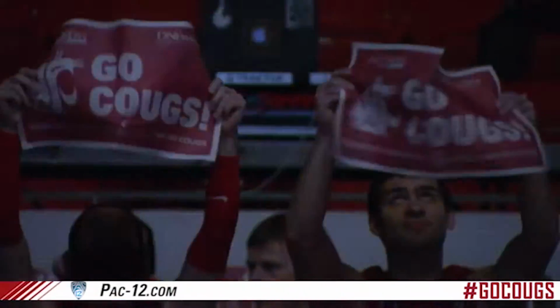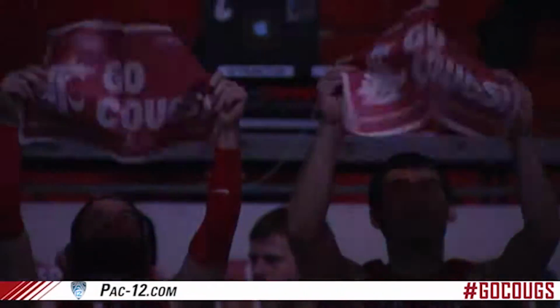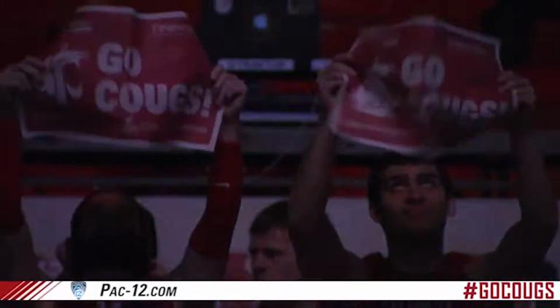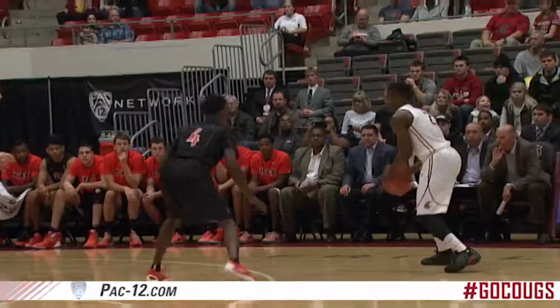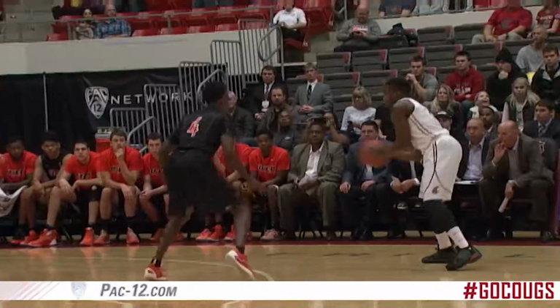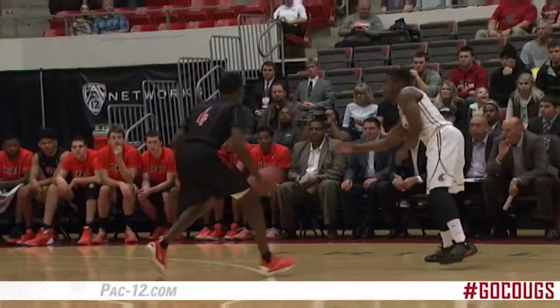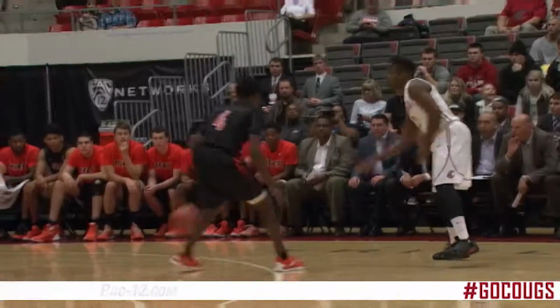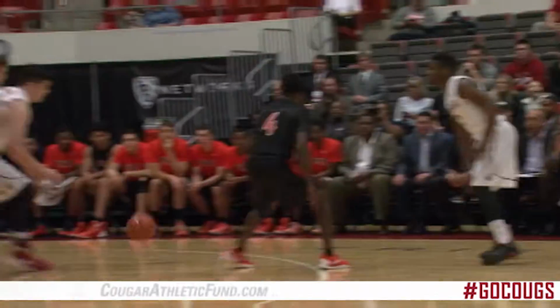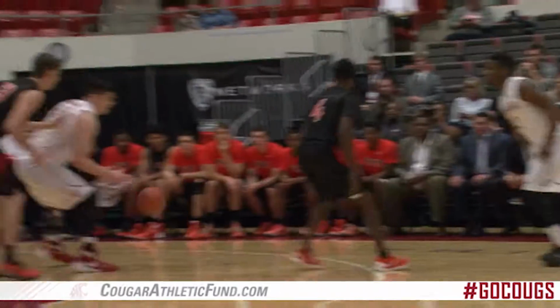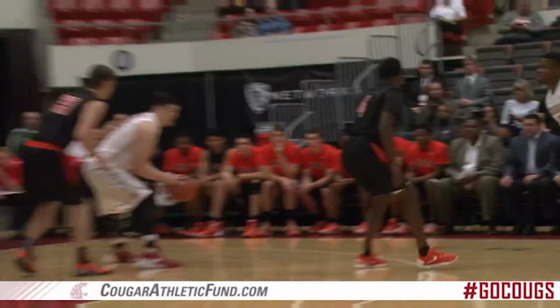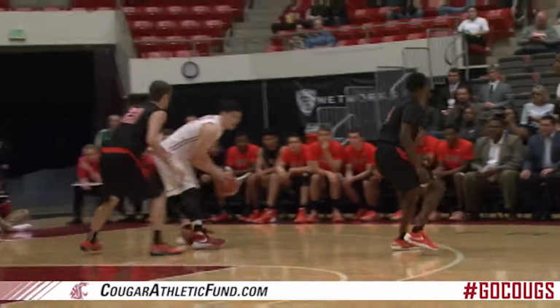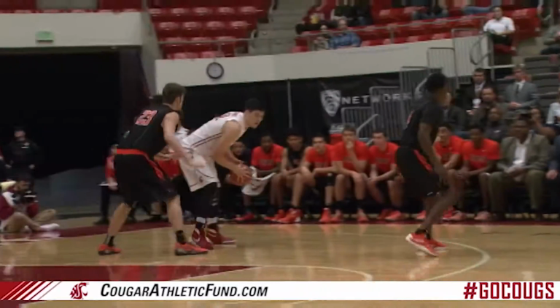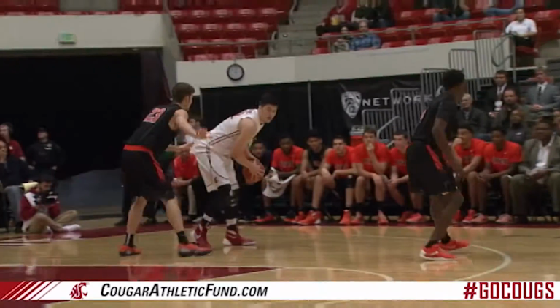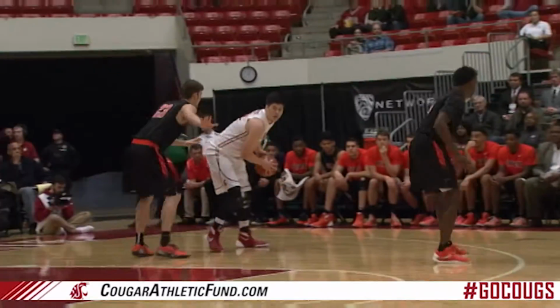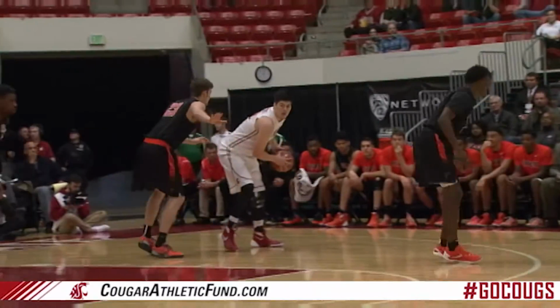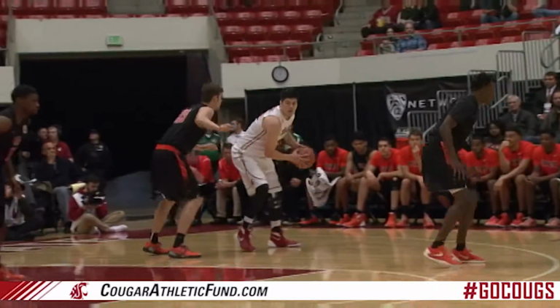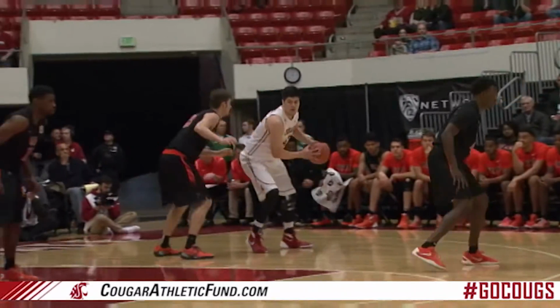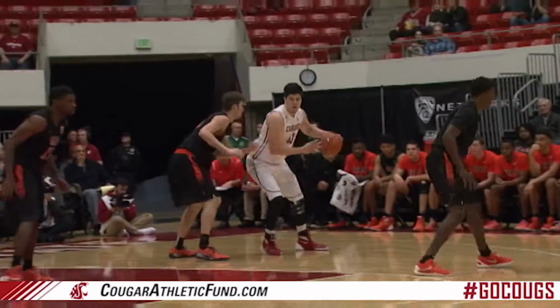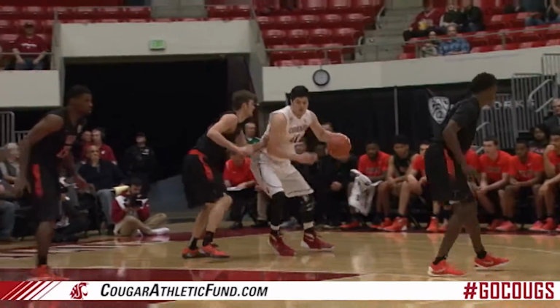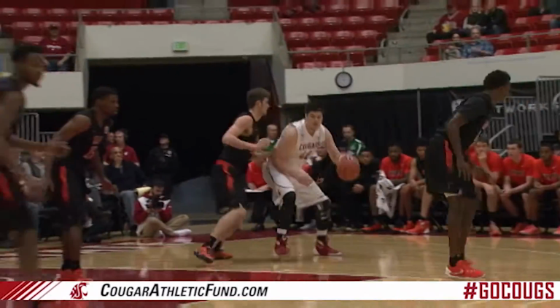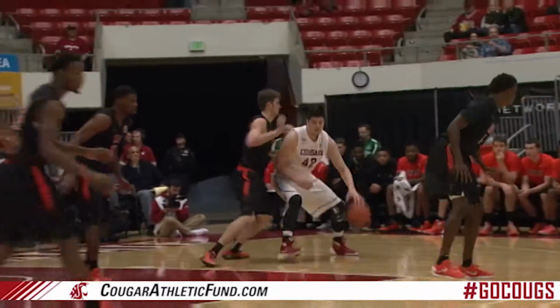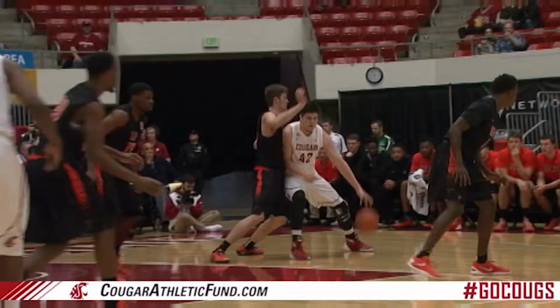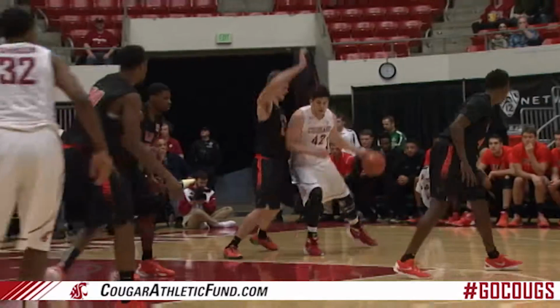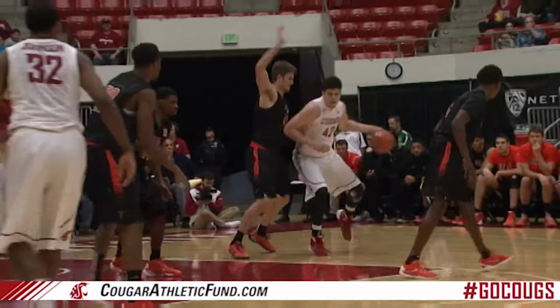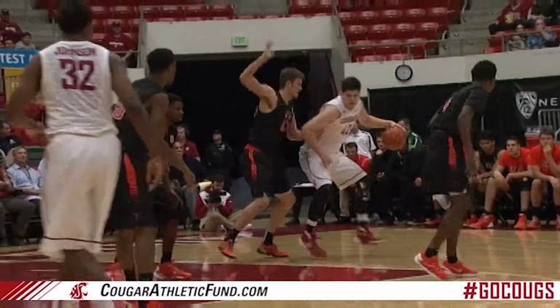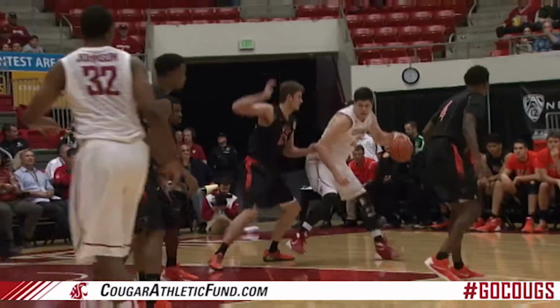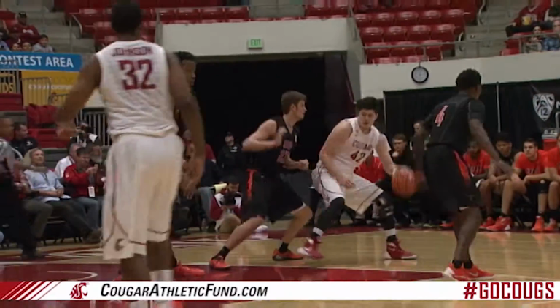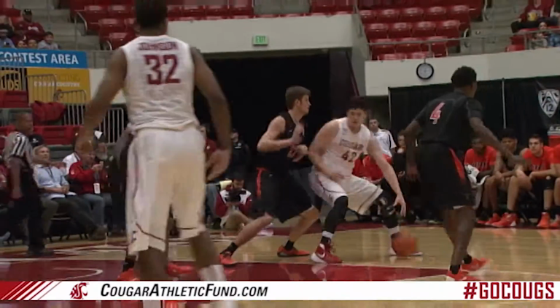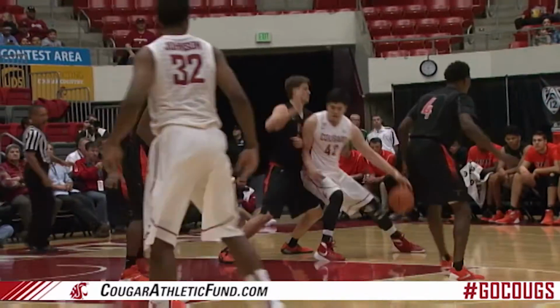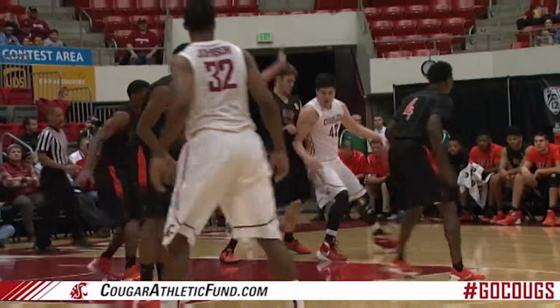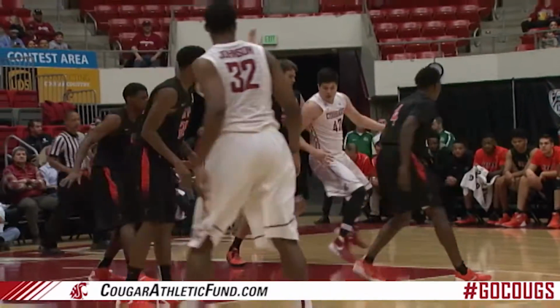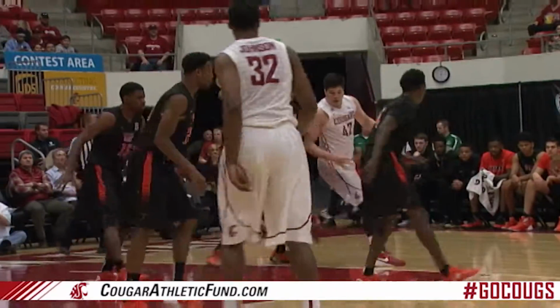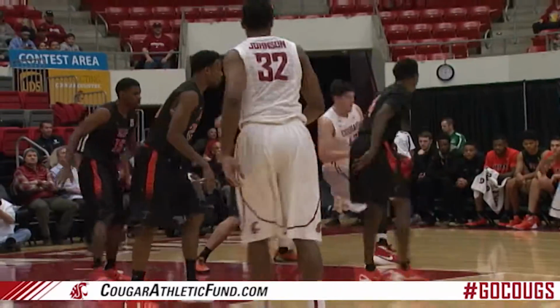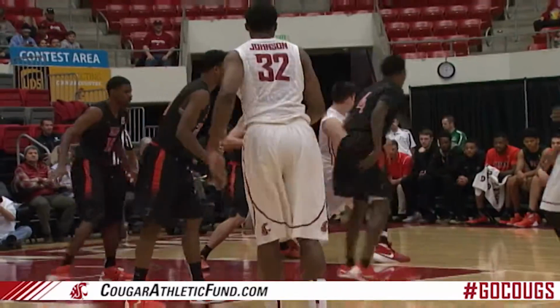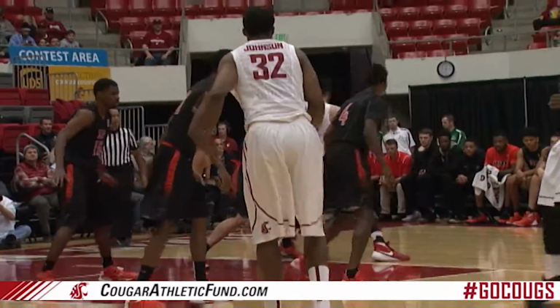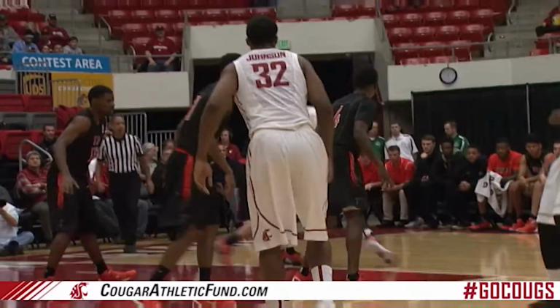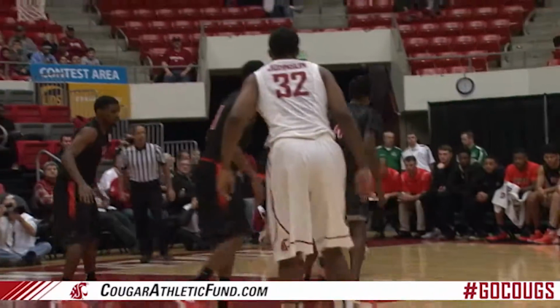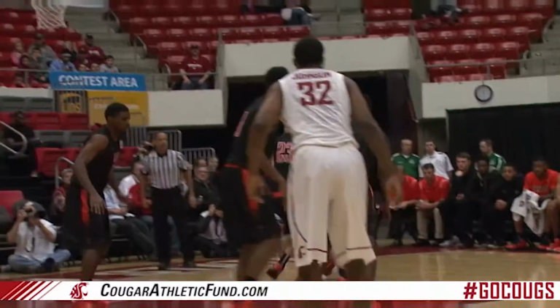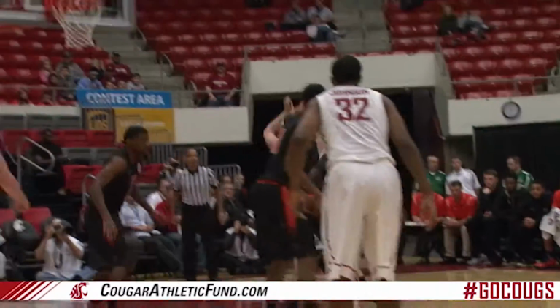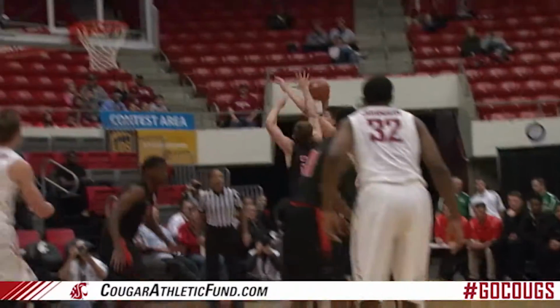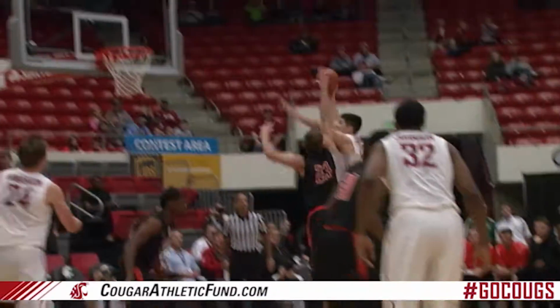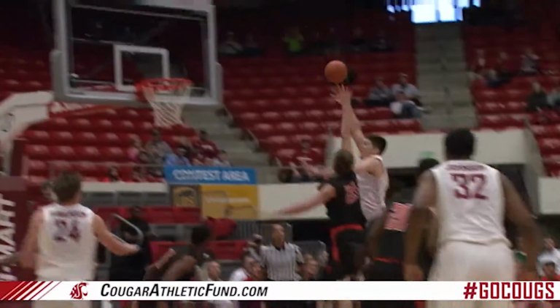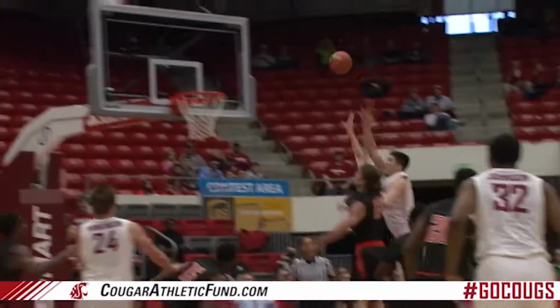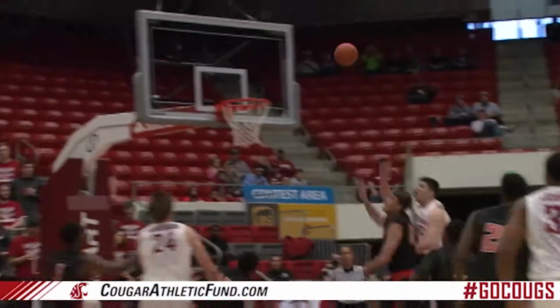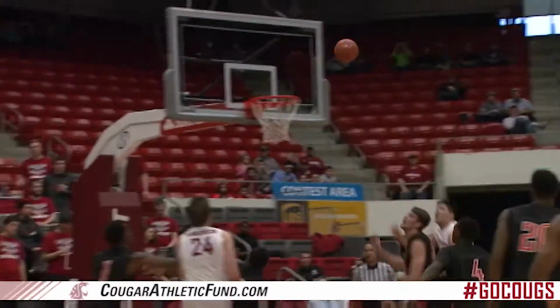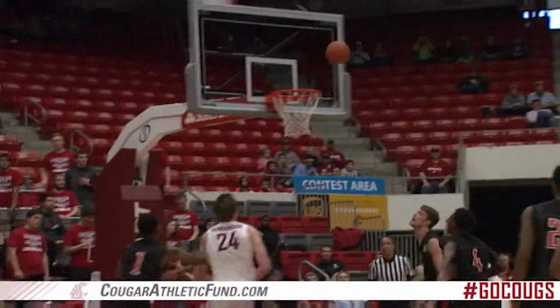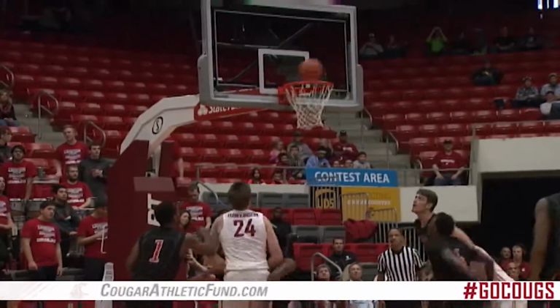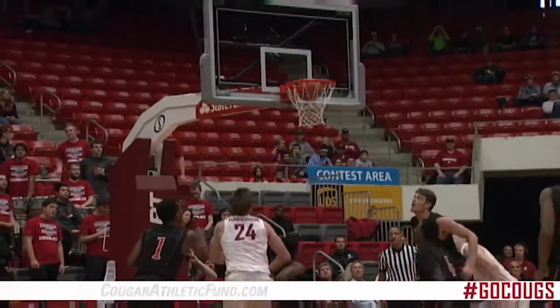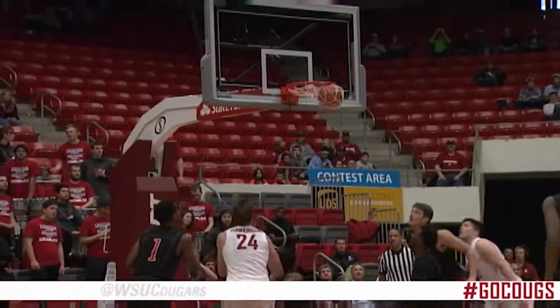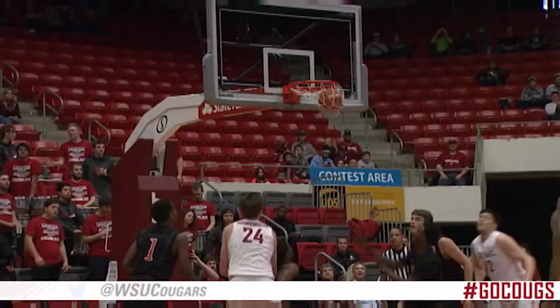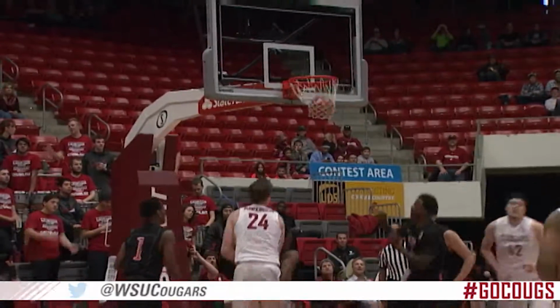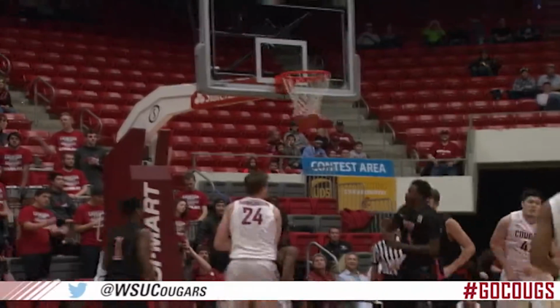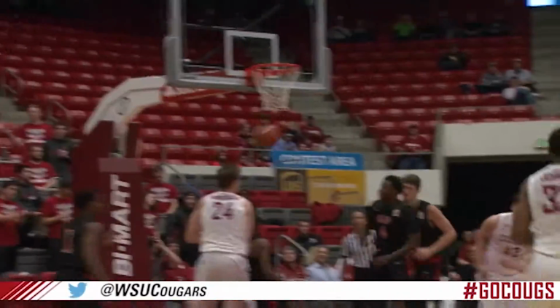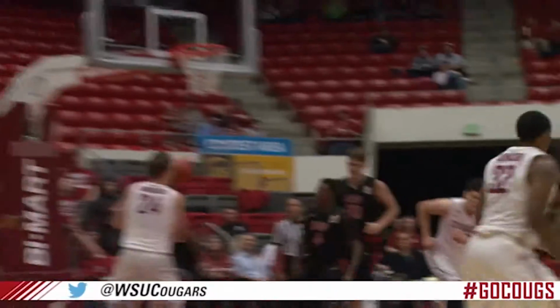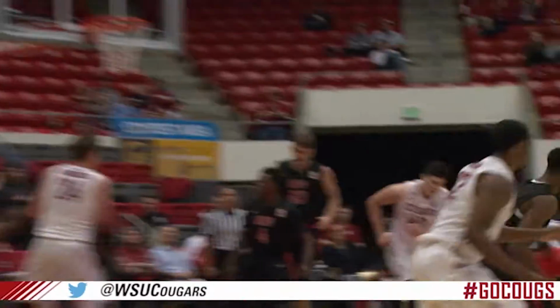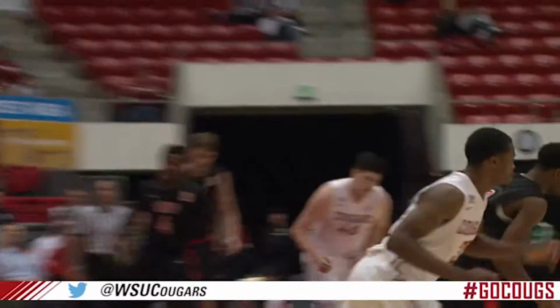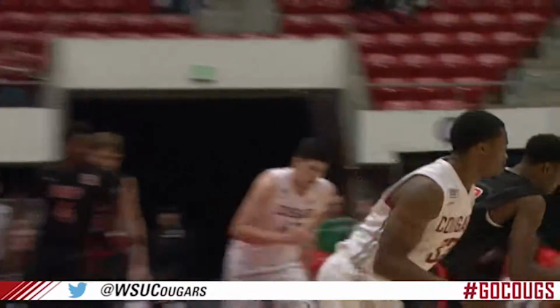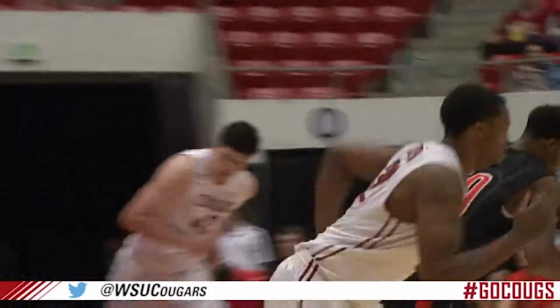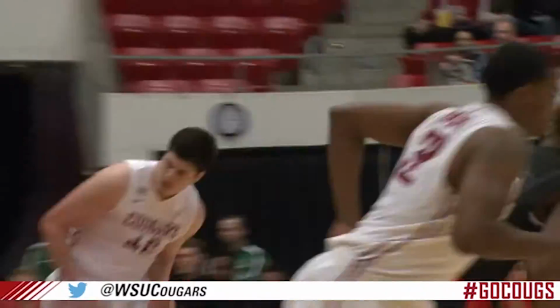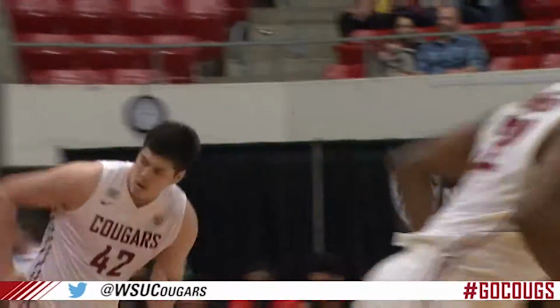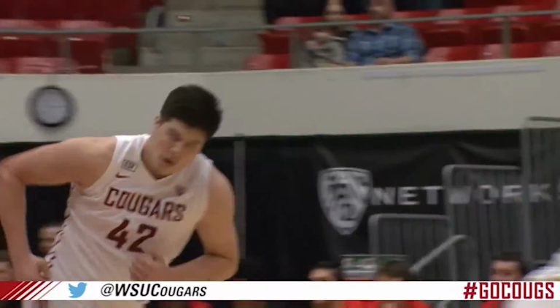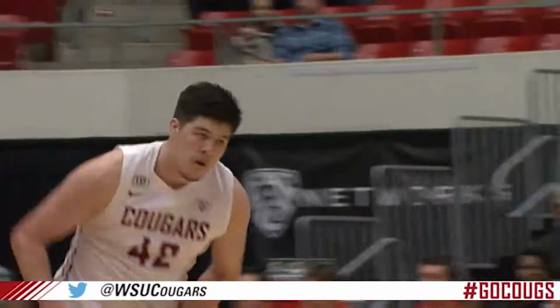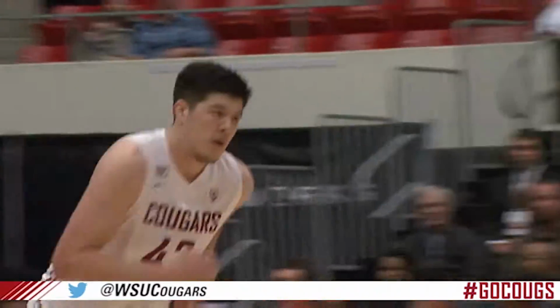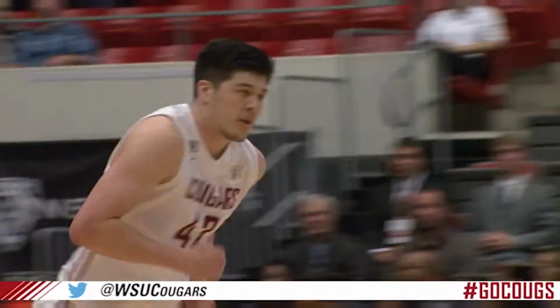The right wing to Araibu, feeds the right post for Clifford. Right shoulder down on Vince, spins to the baseline, righty hook shot, gets it to go.